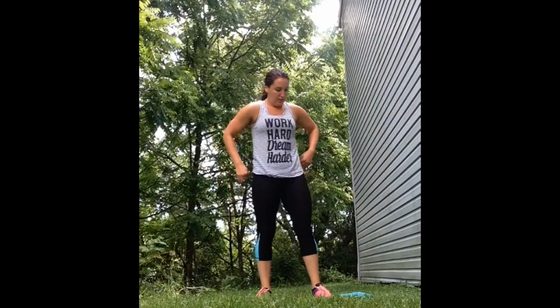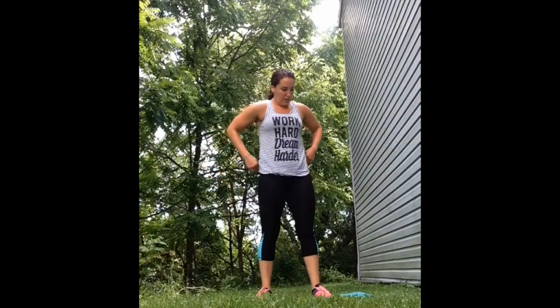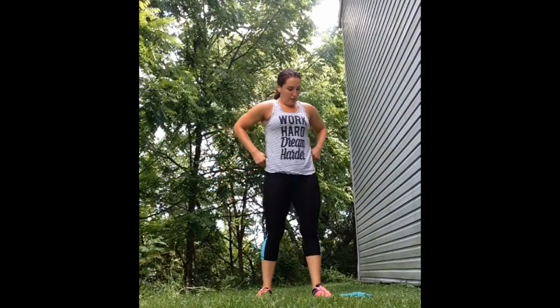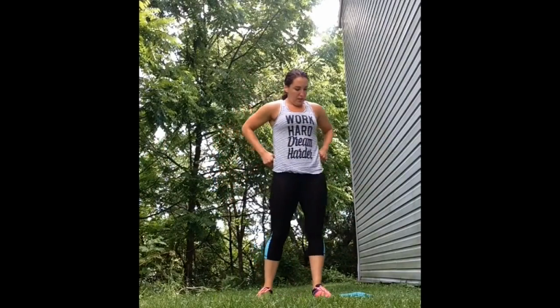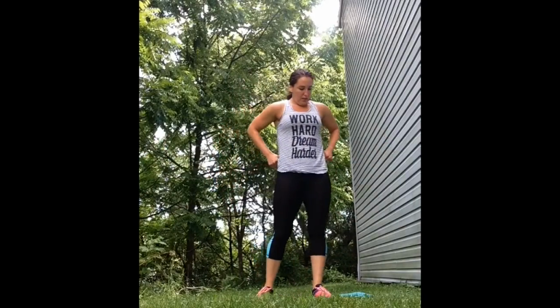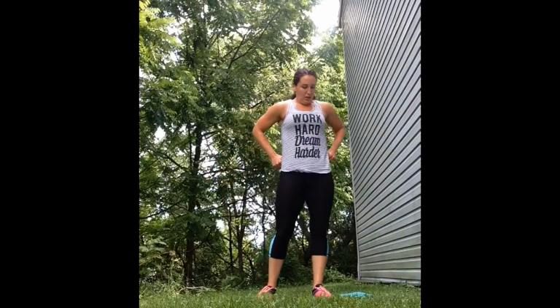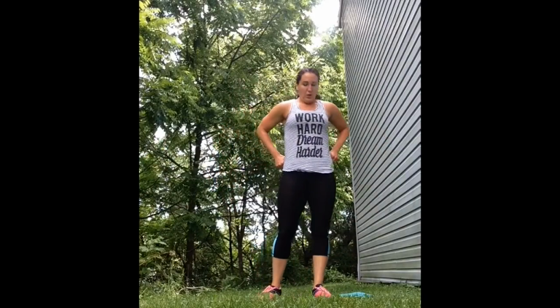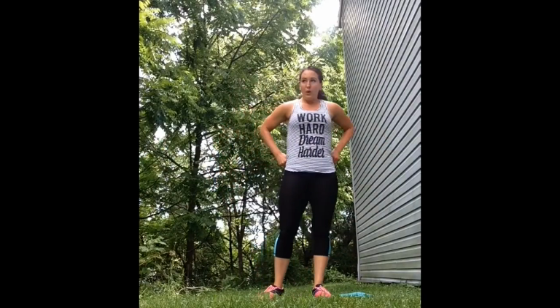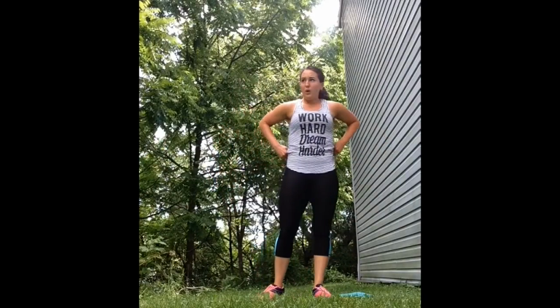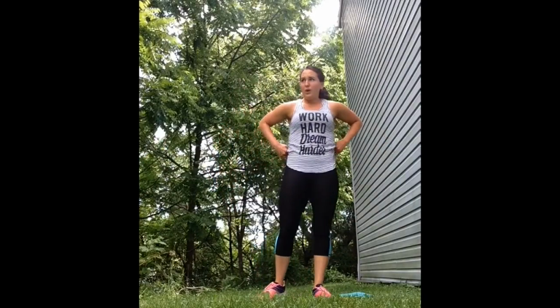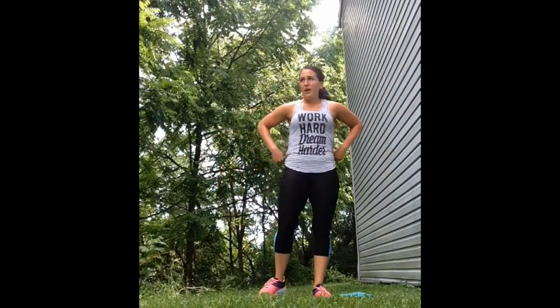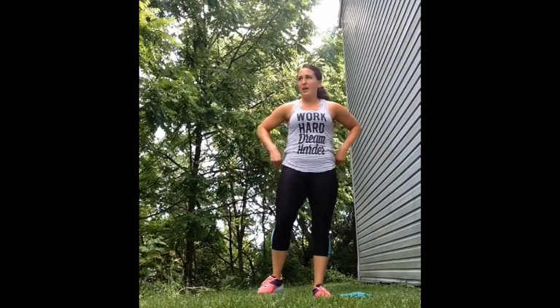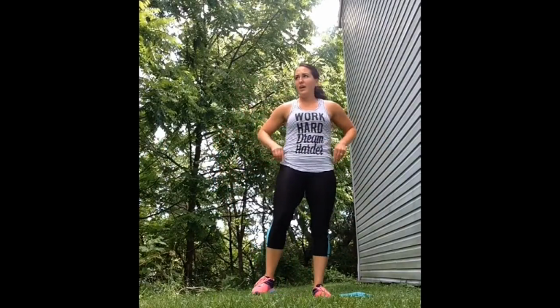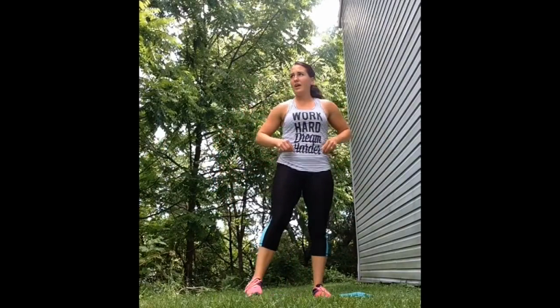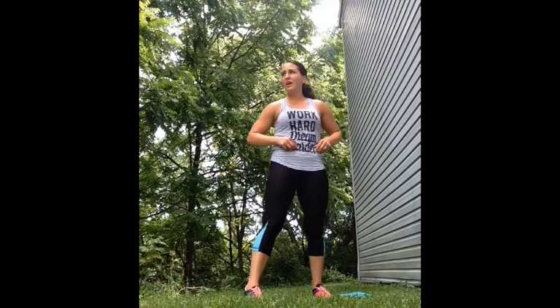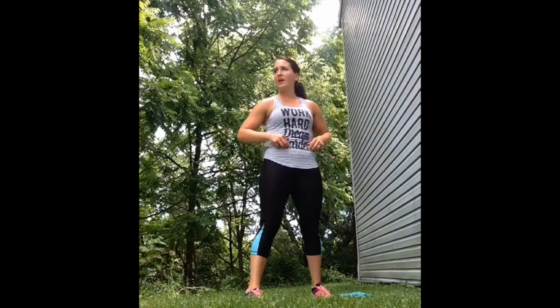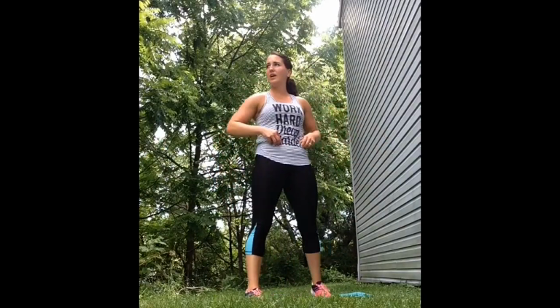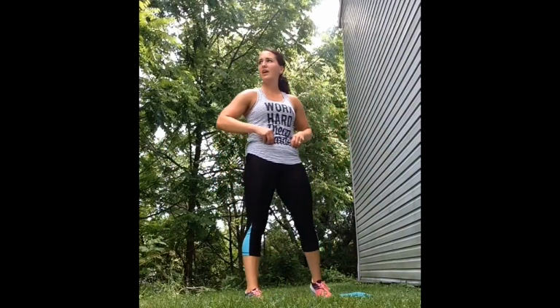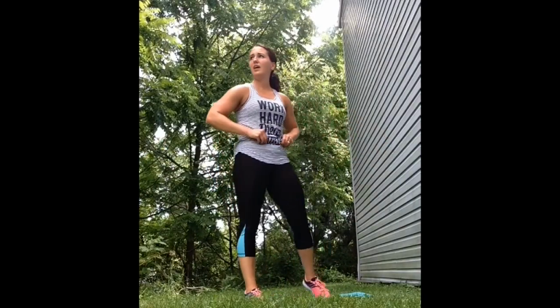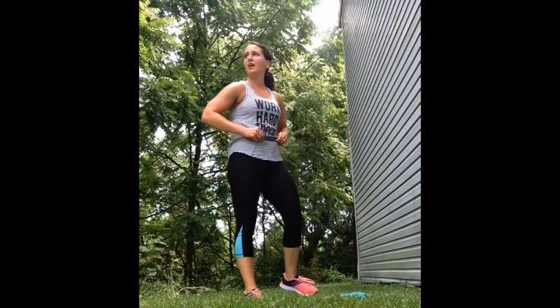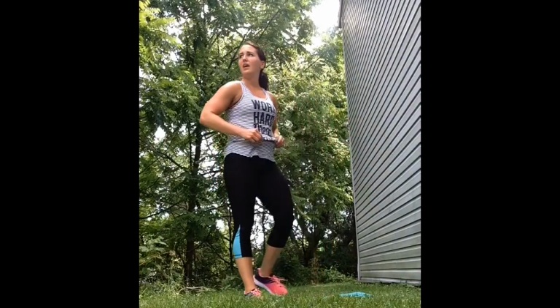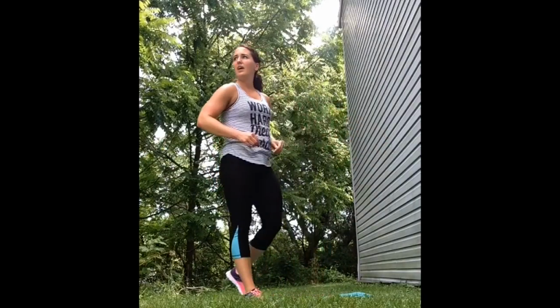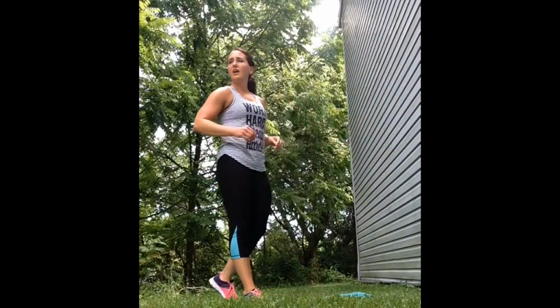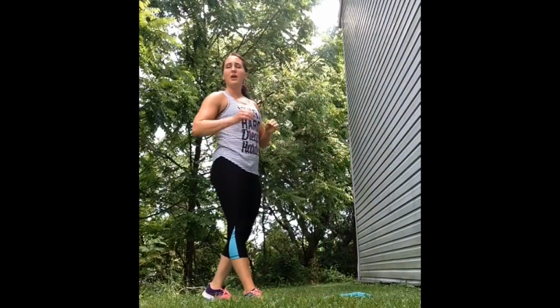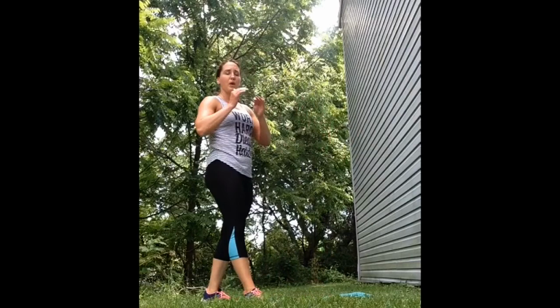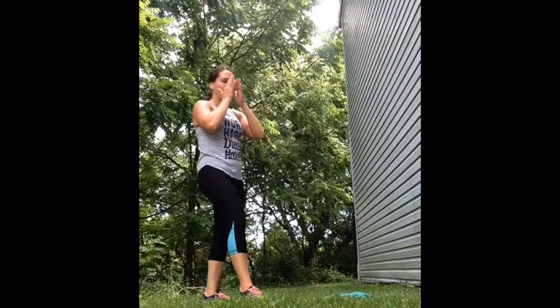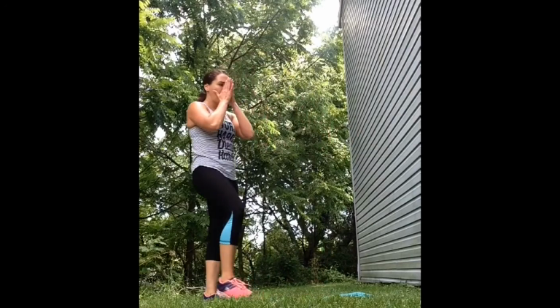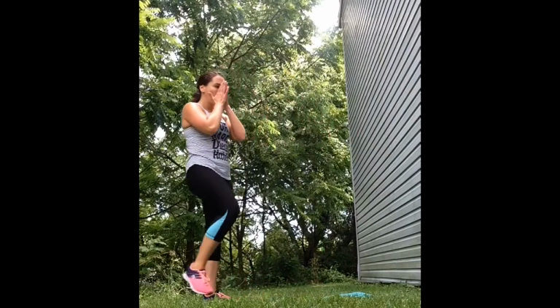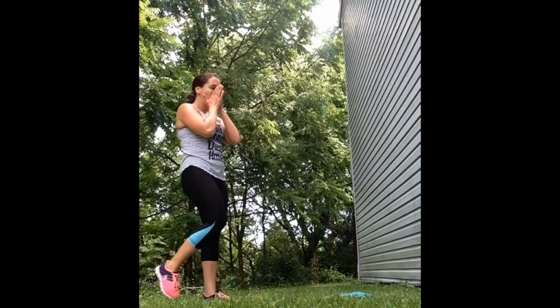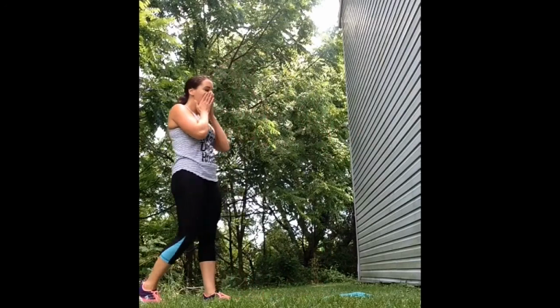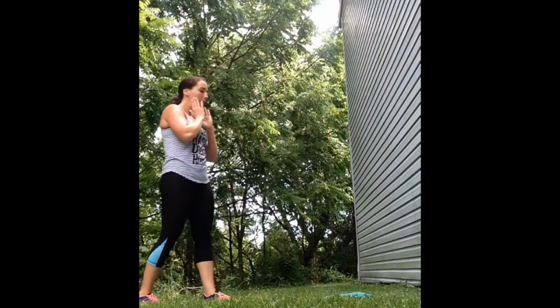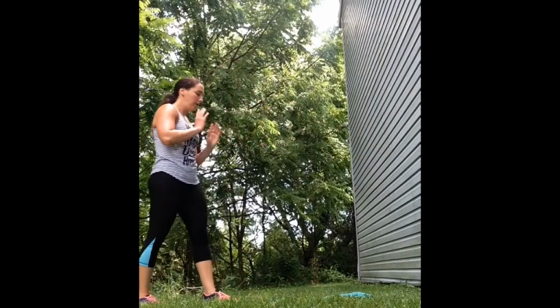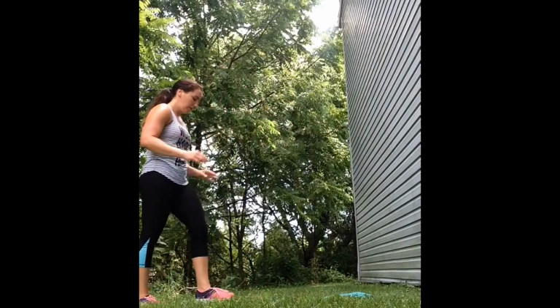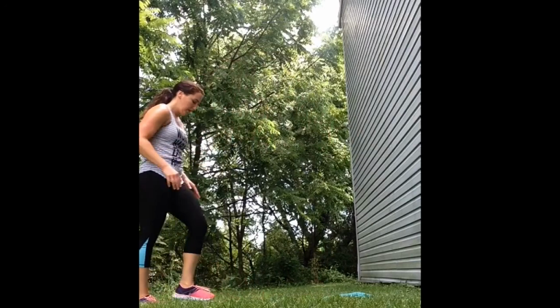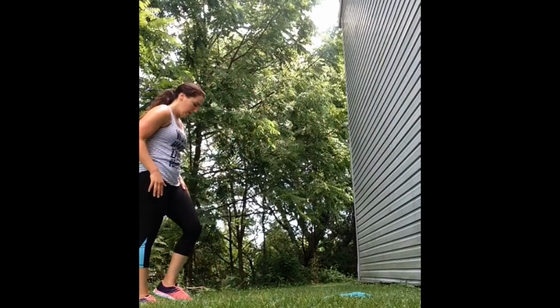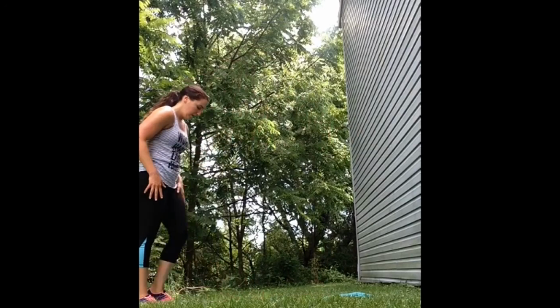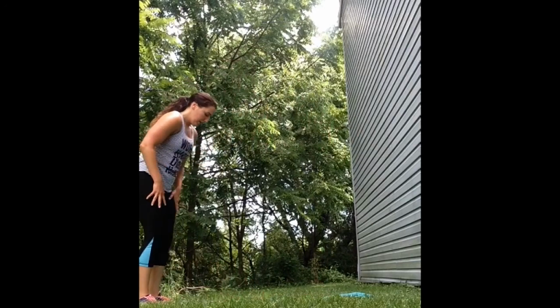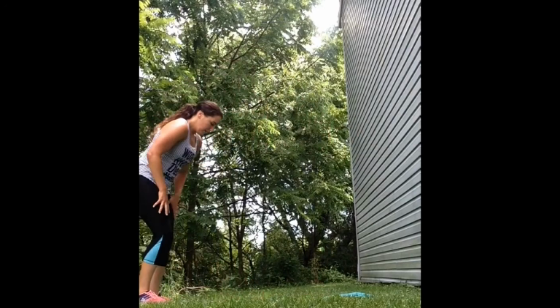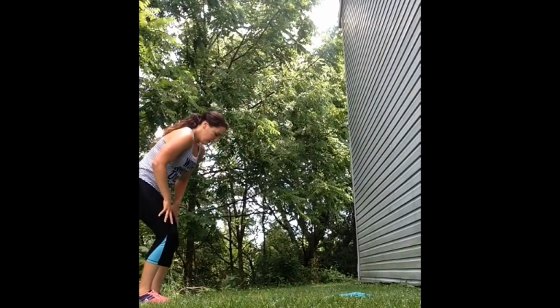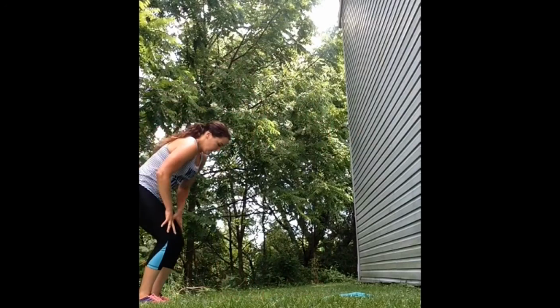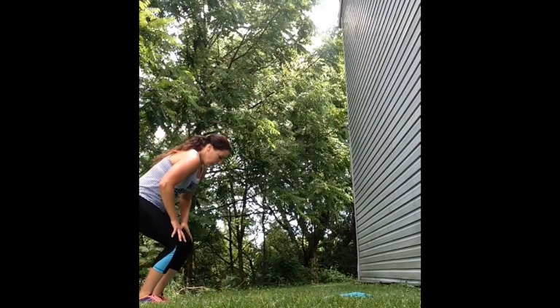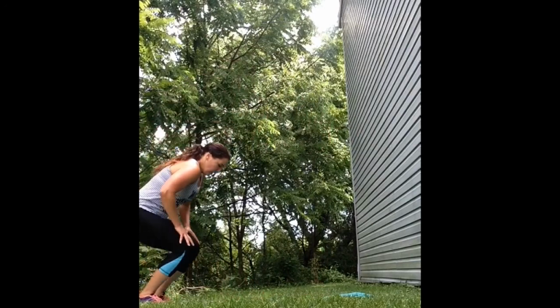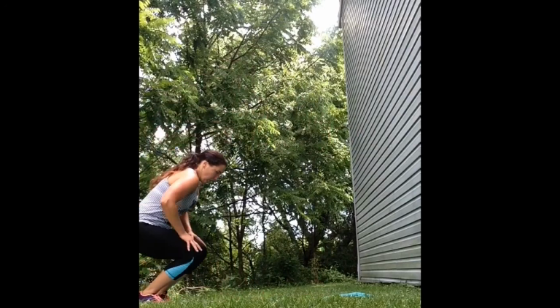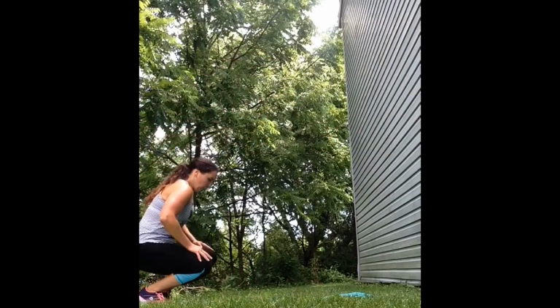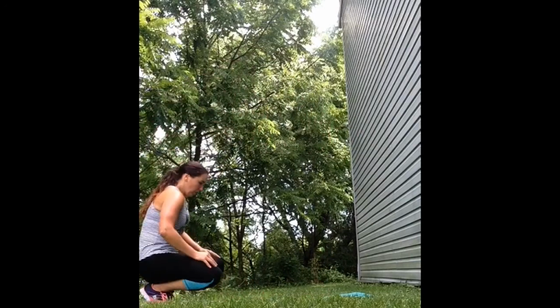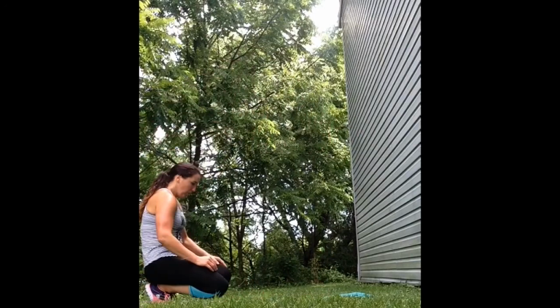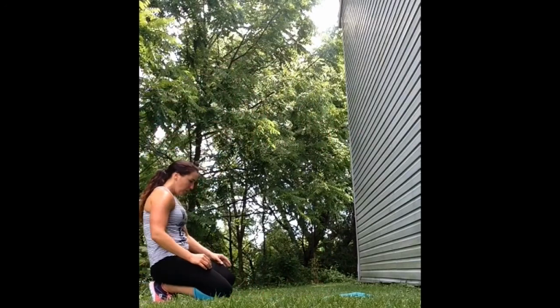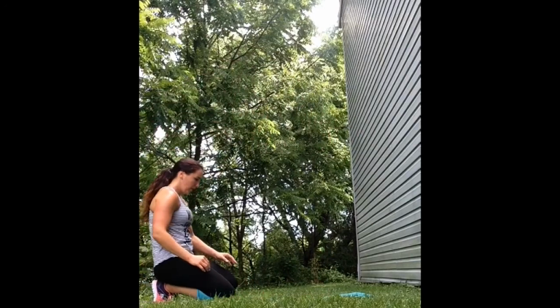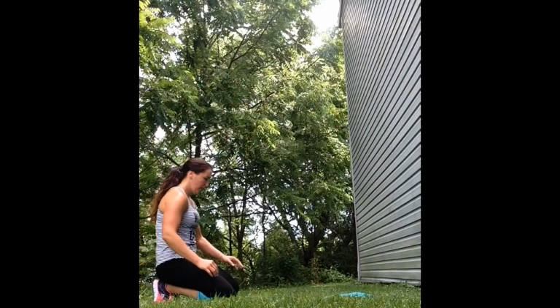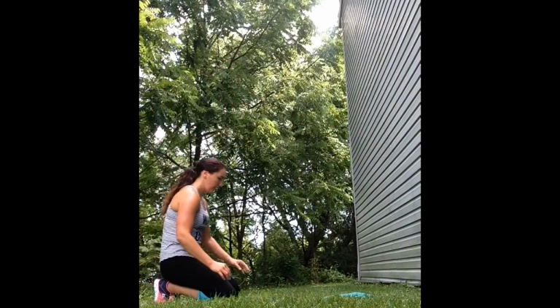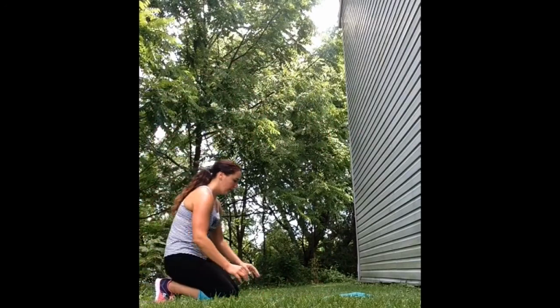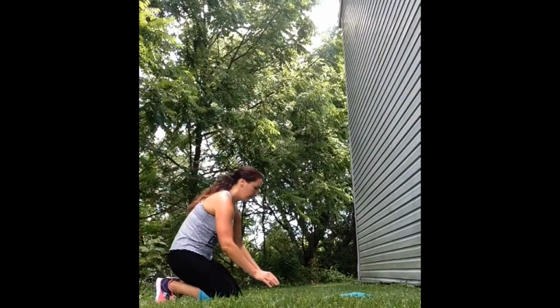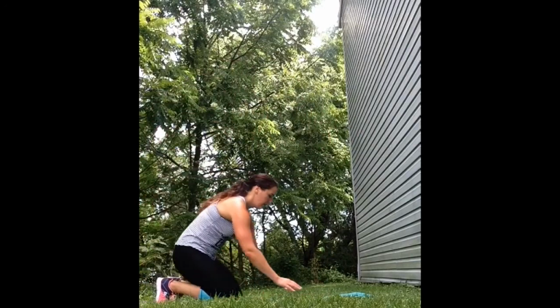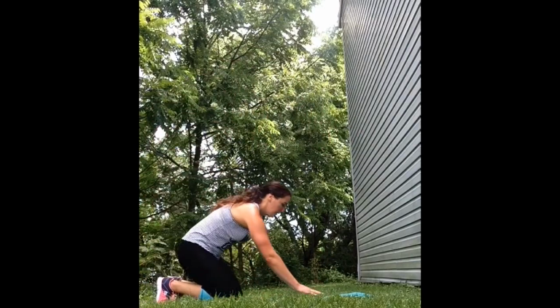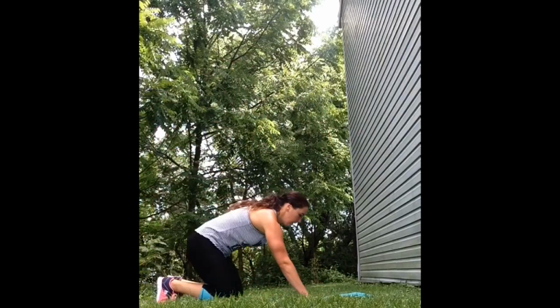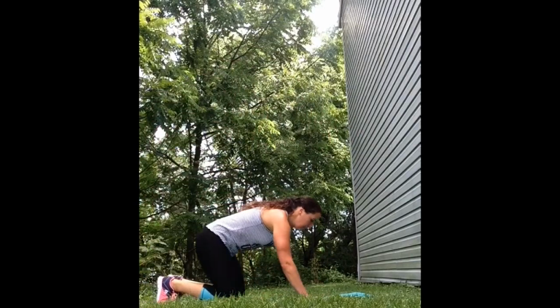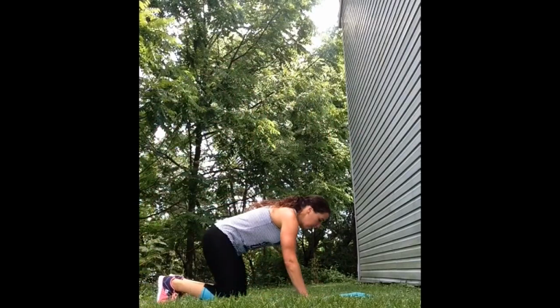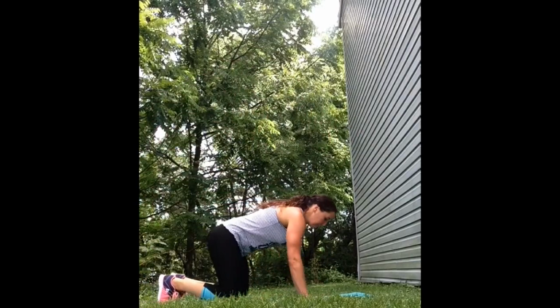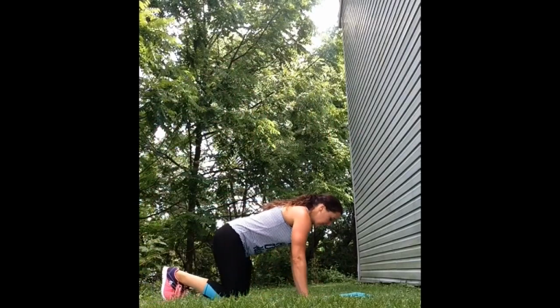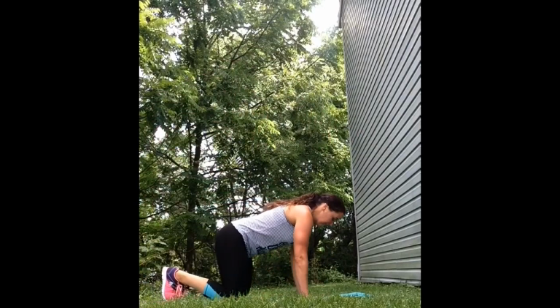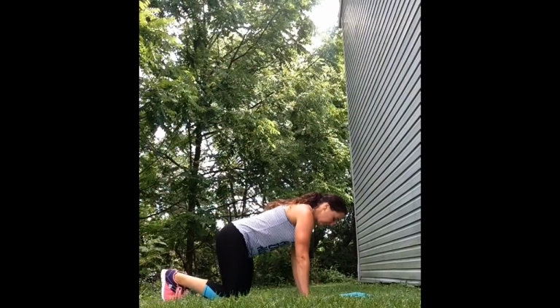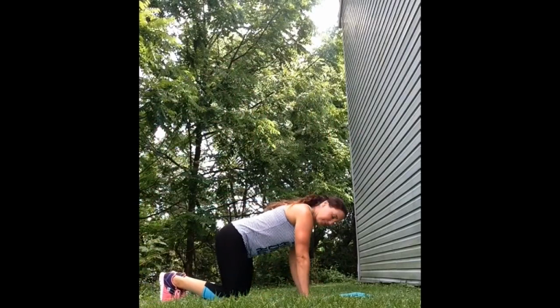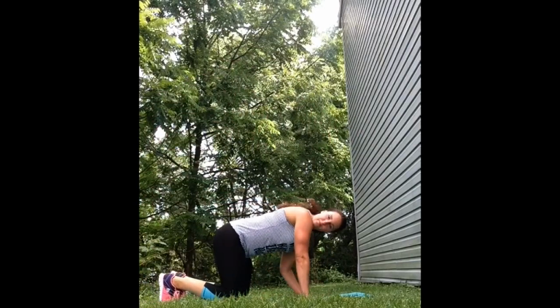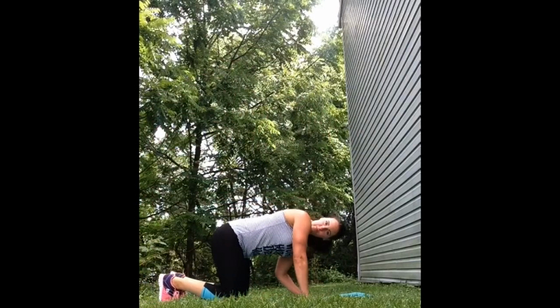Next exercise is donkey kicks. Have your hands below your shoulders and kick up, kicking your heels towards your glutes.